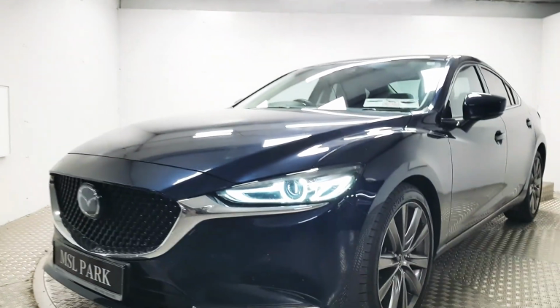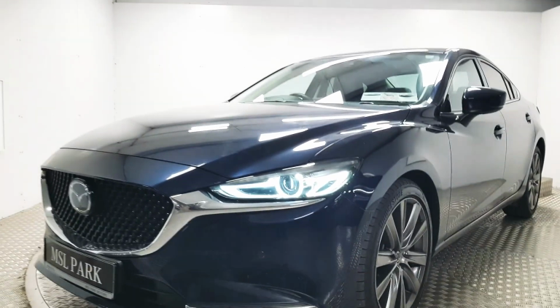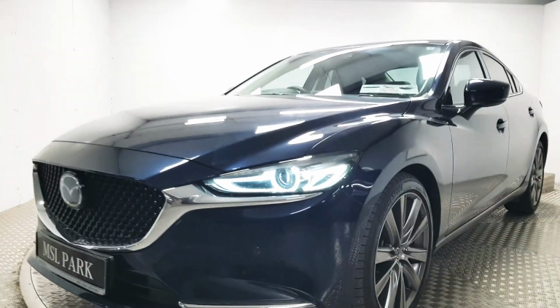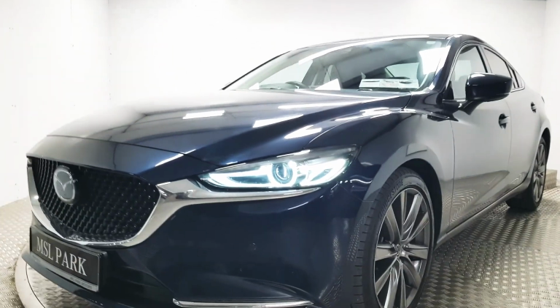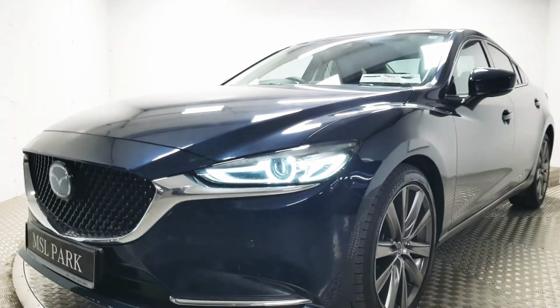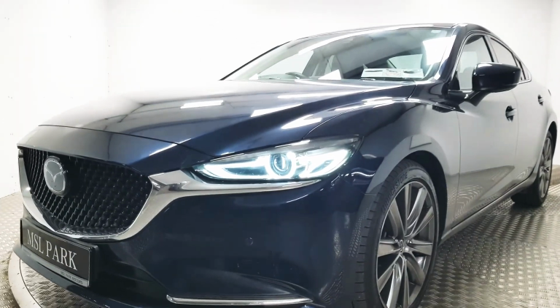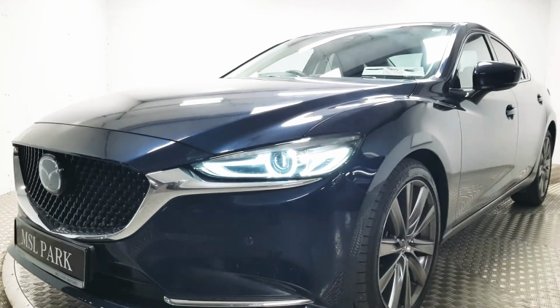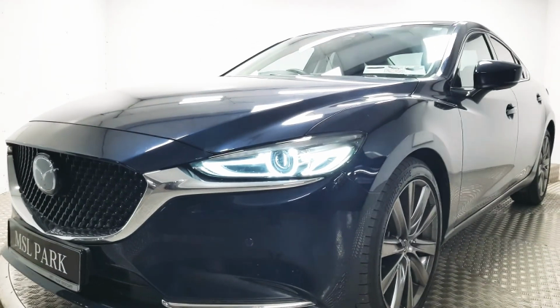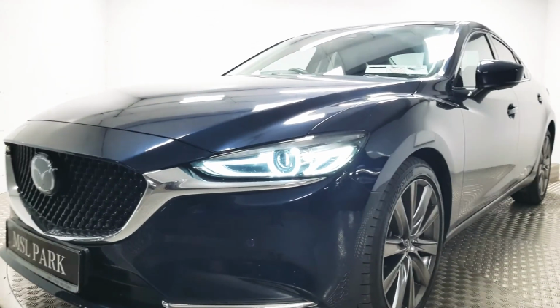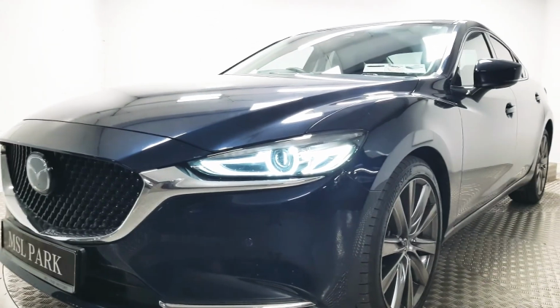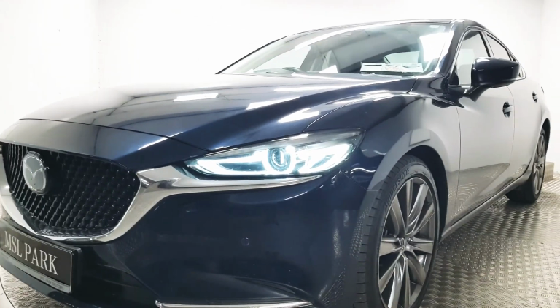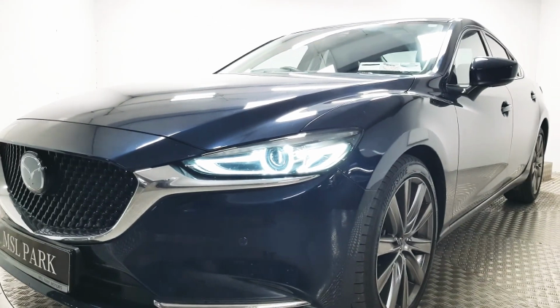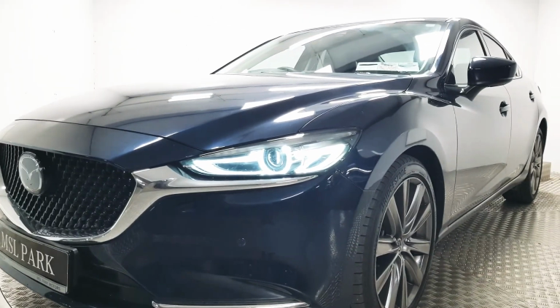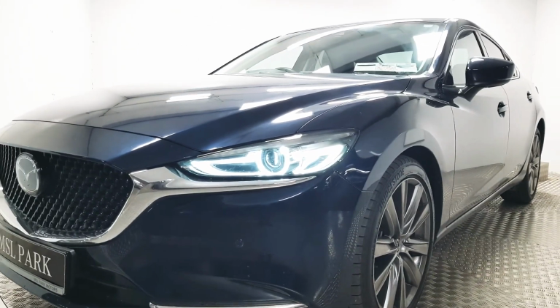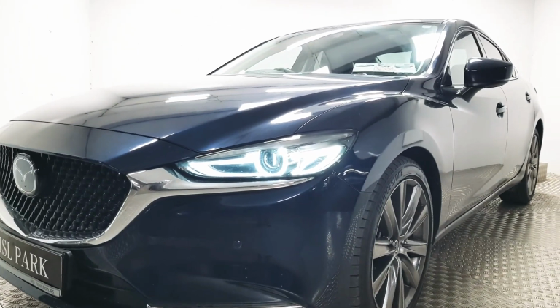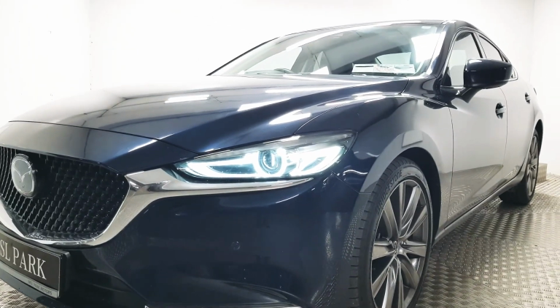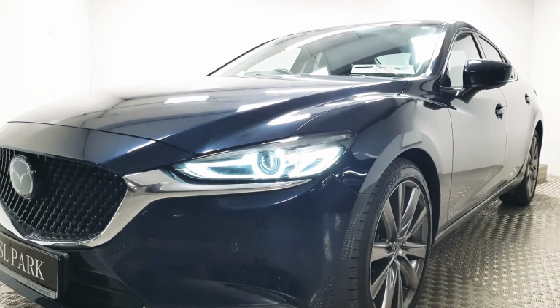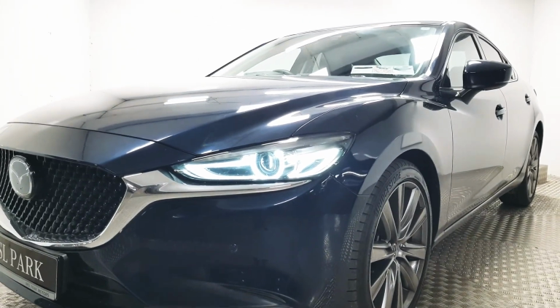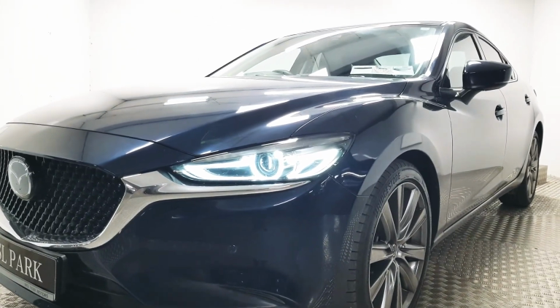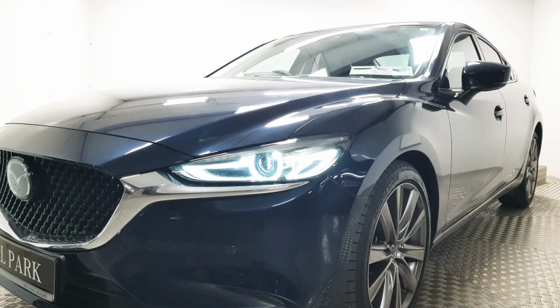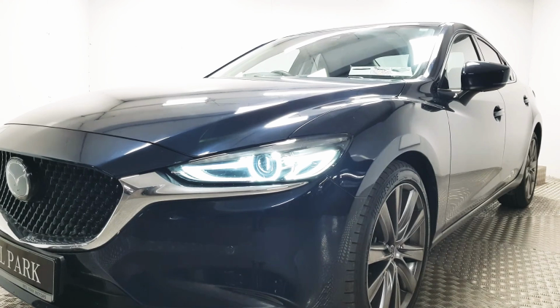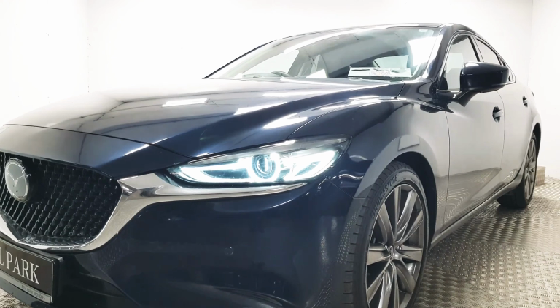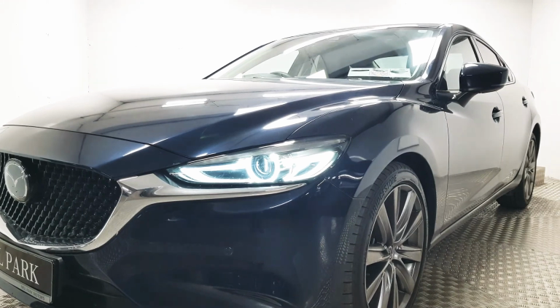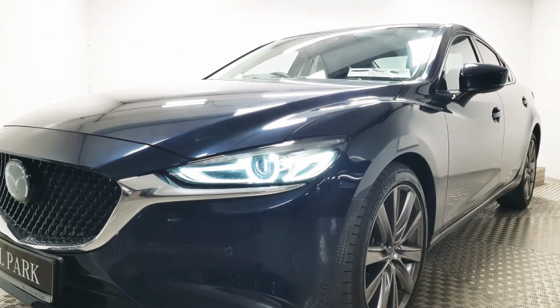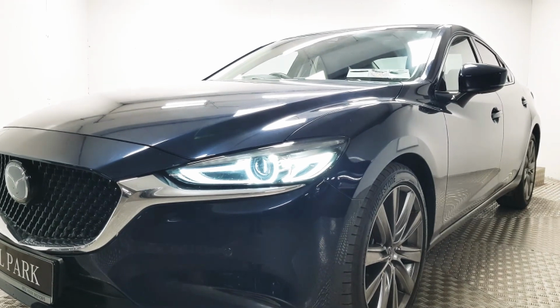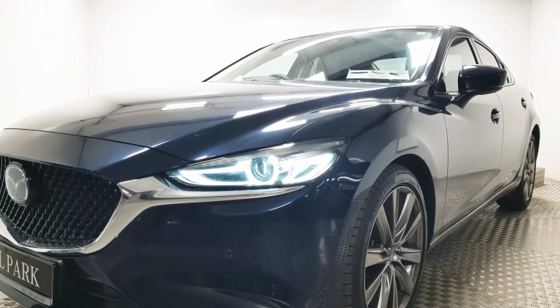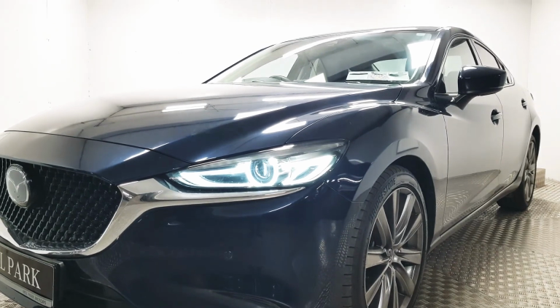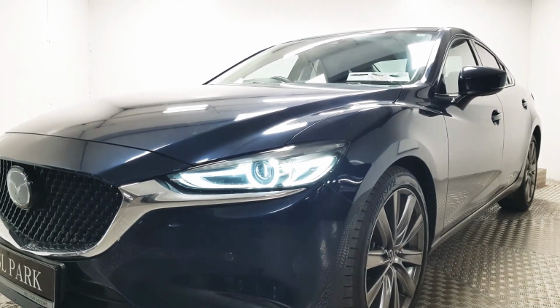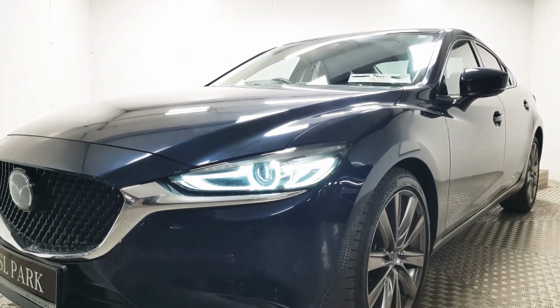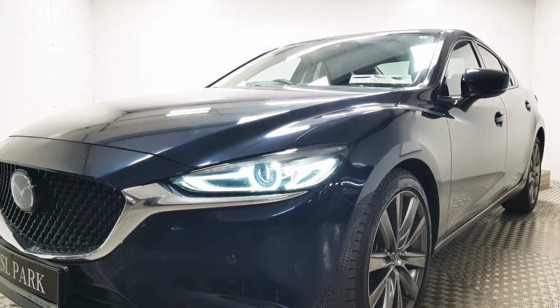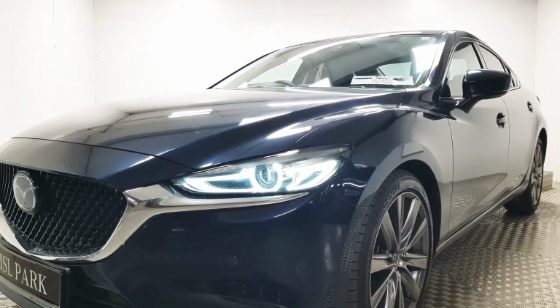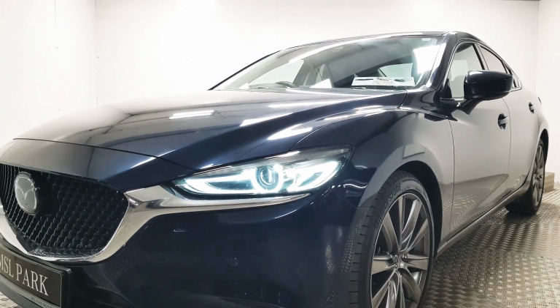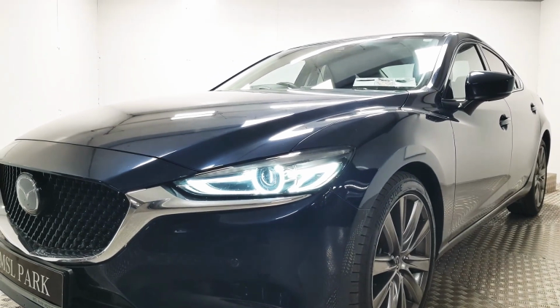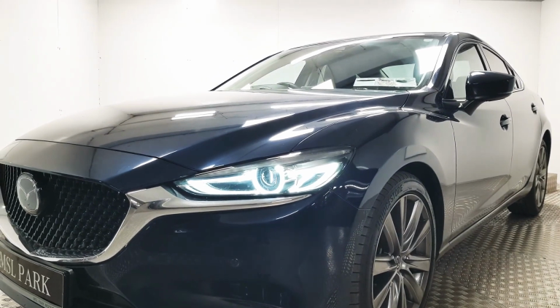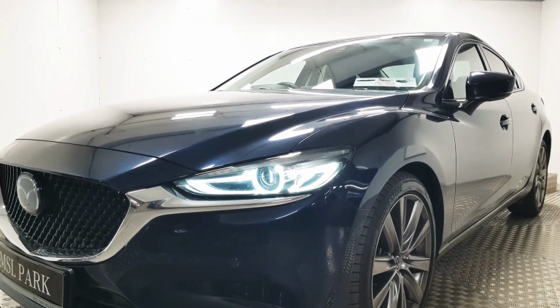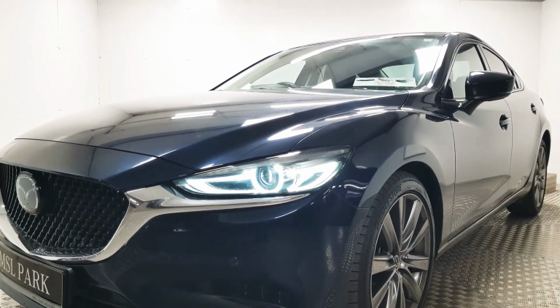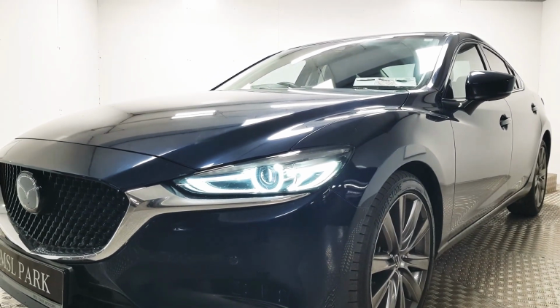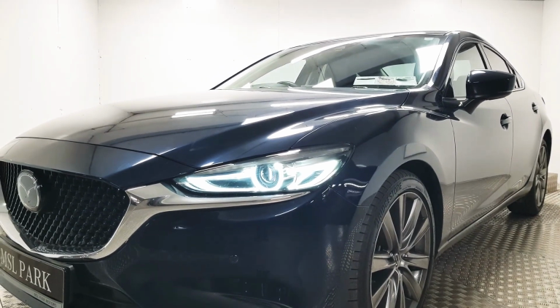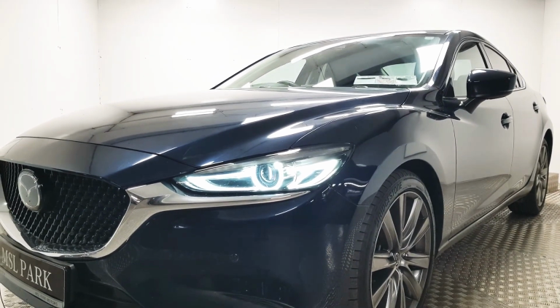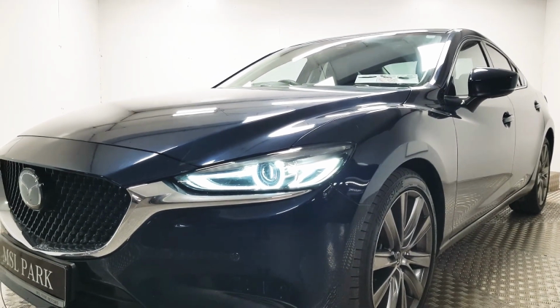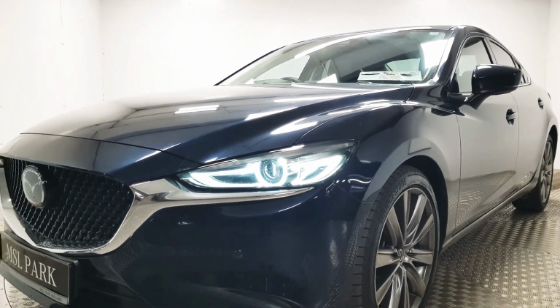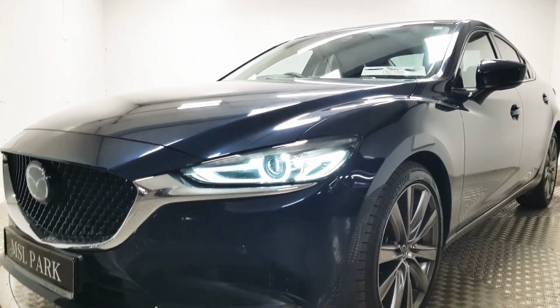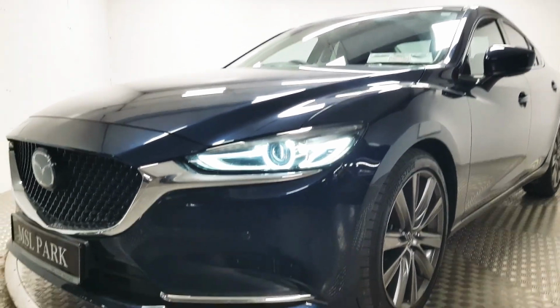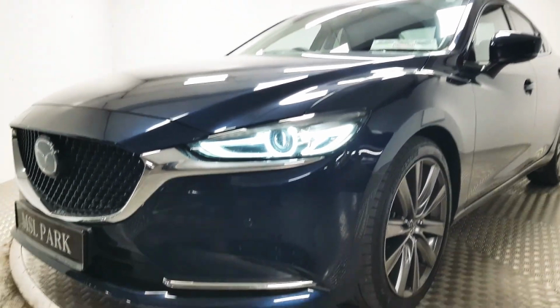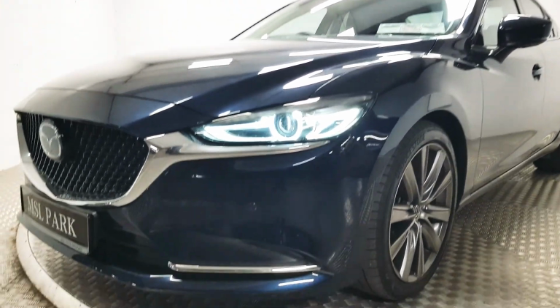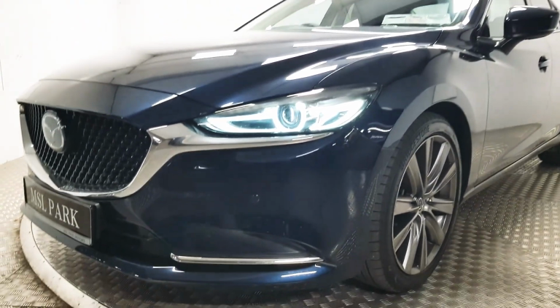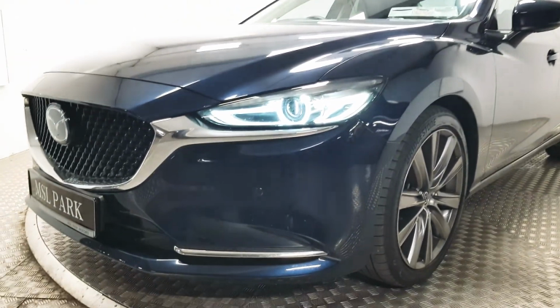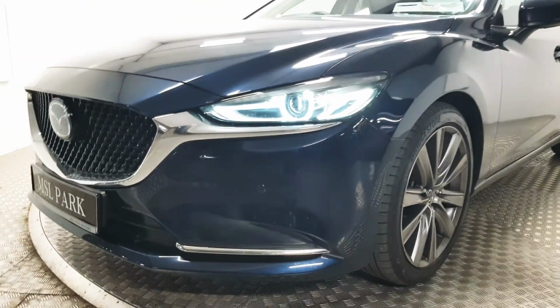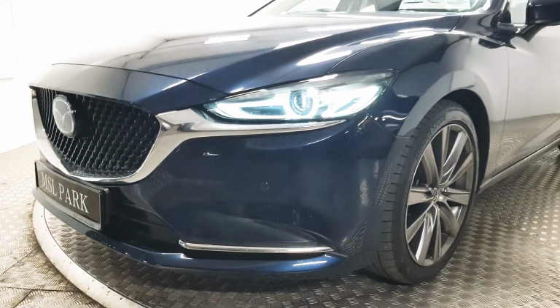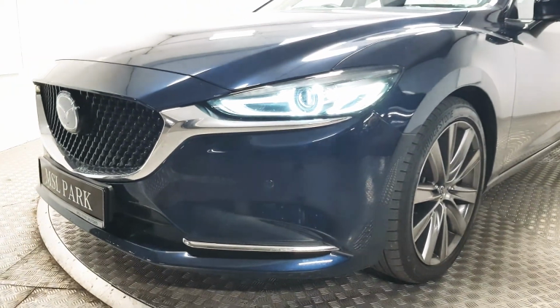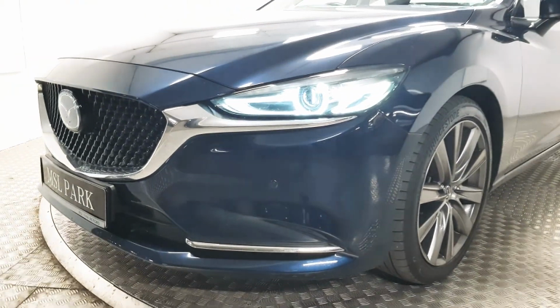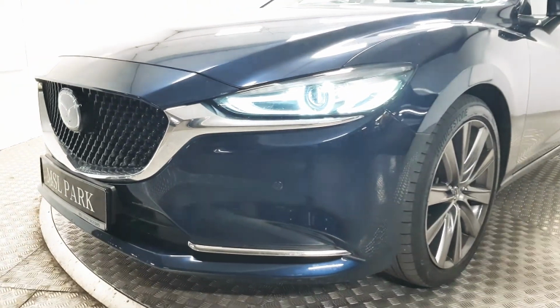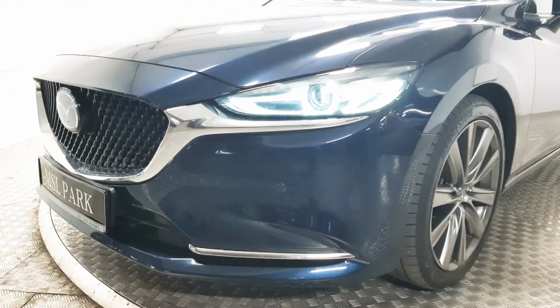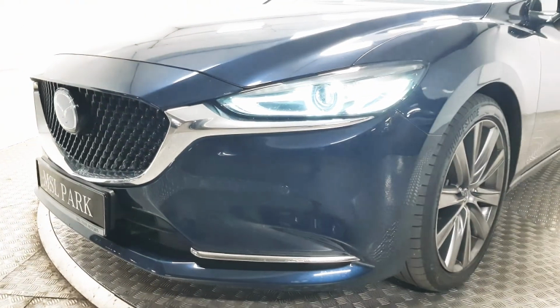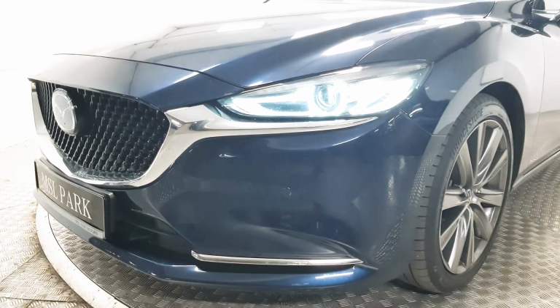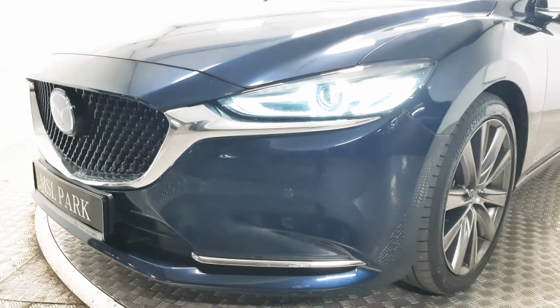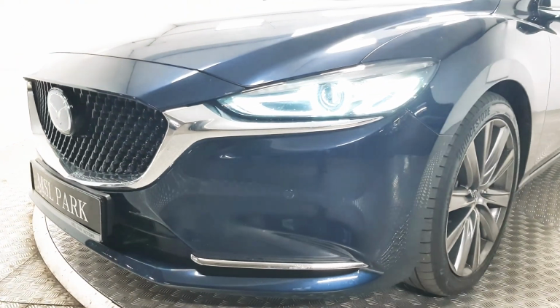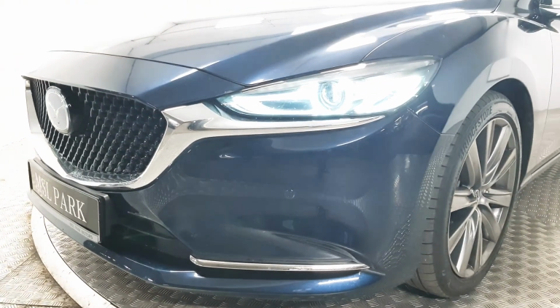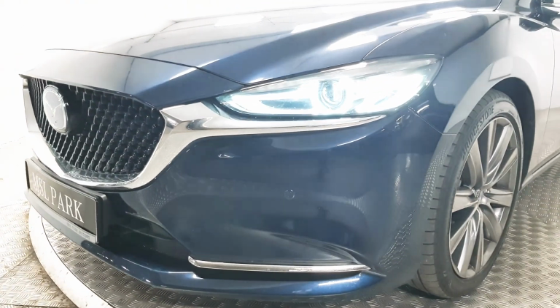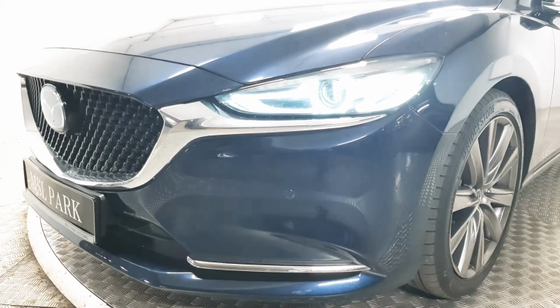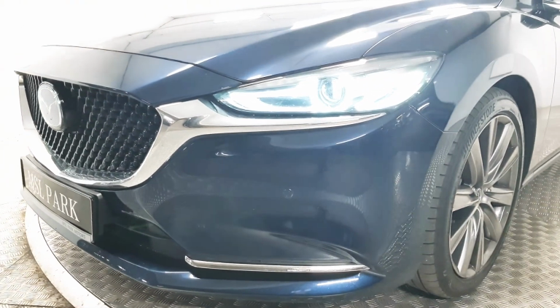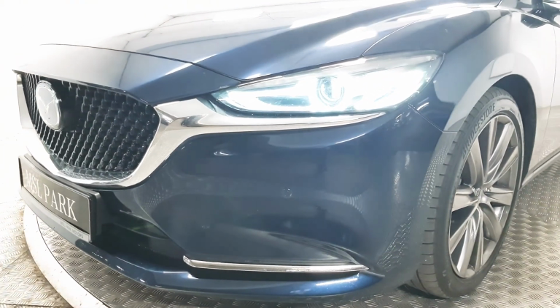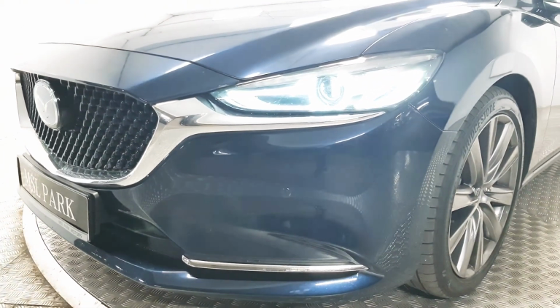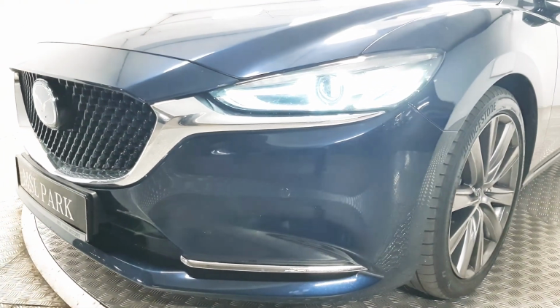At the front we have LED daytime running lights as well as Xenon headlamps. We also have front parking sensors.